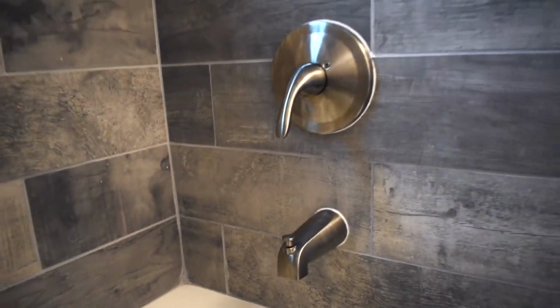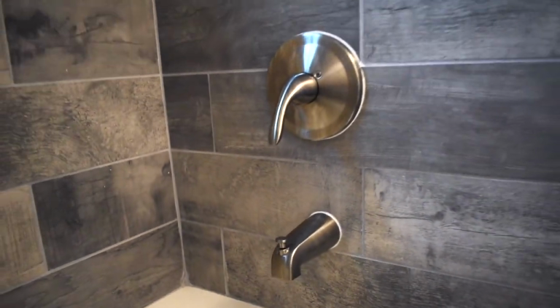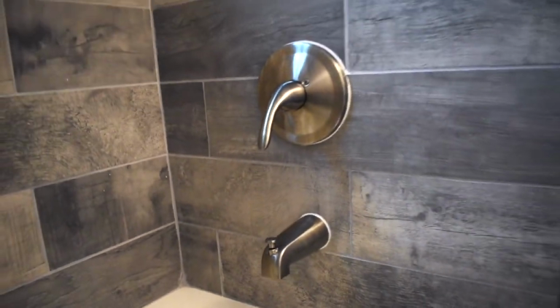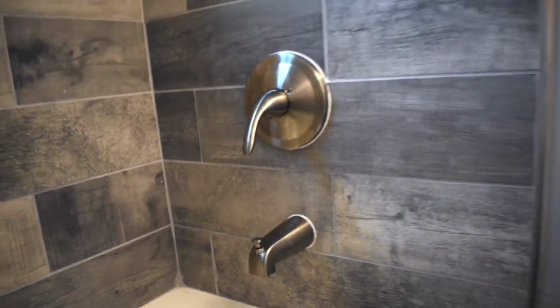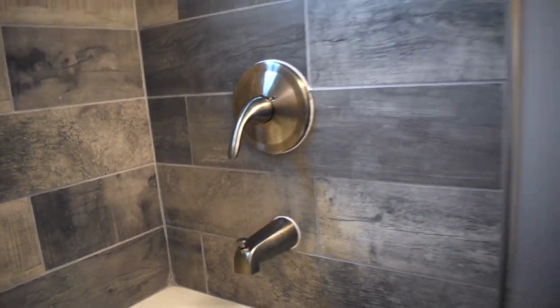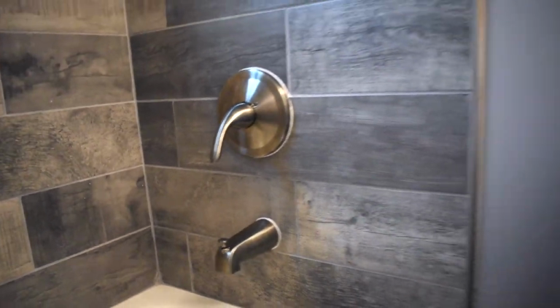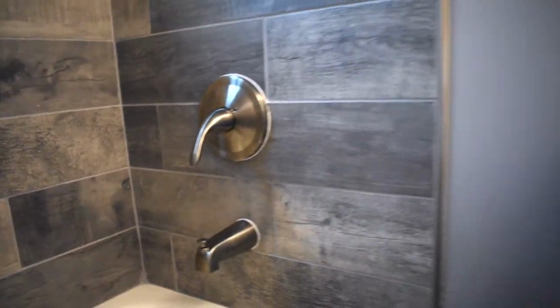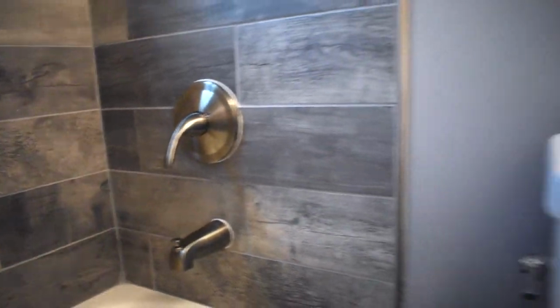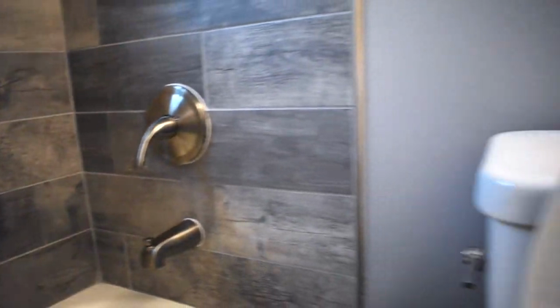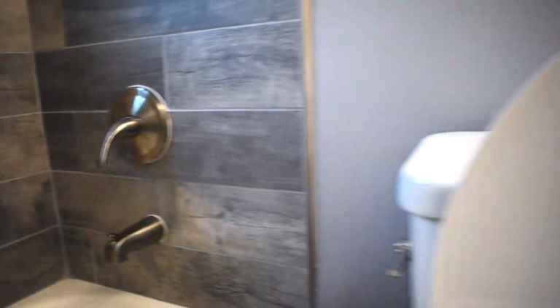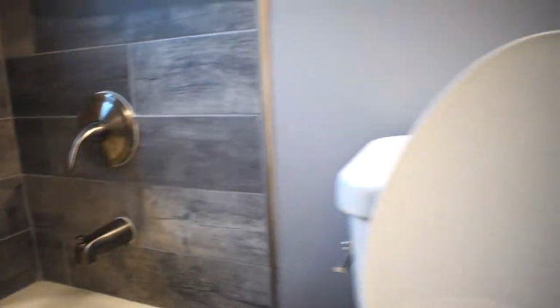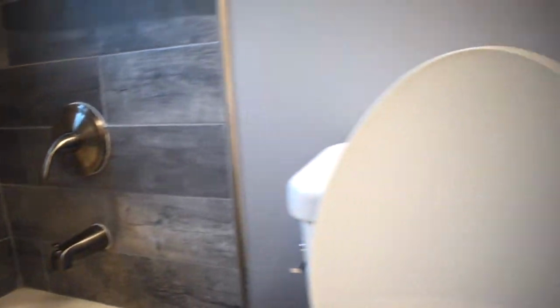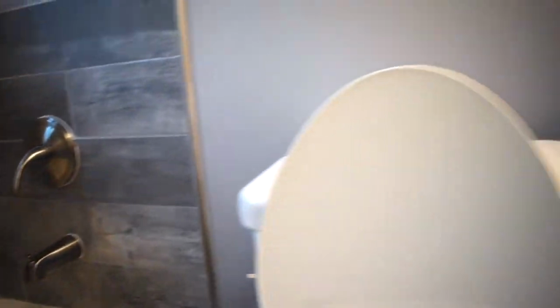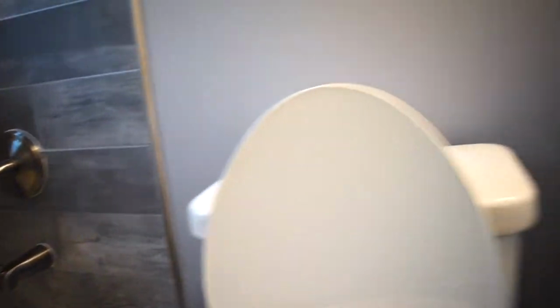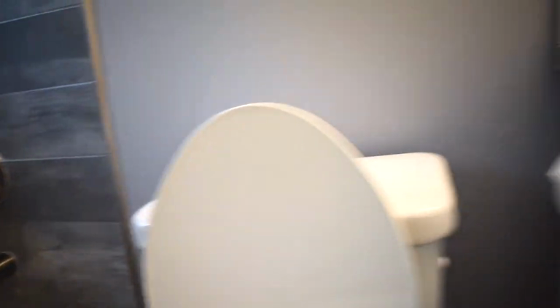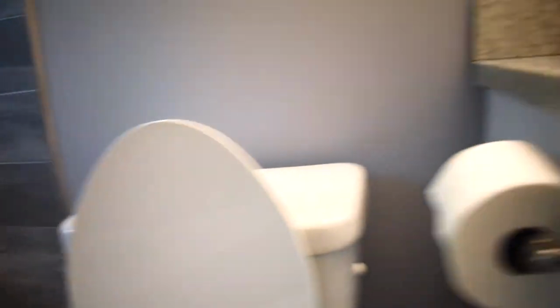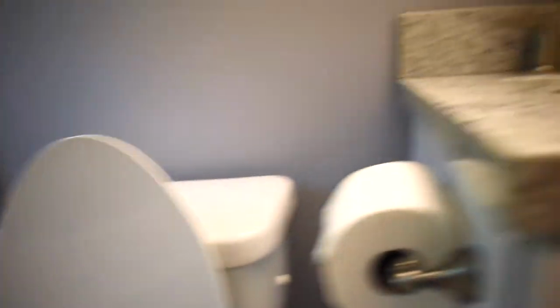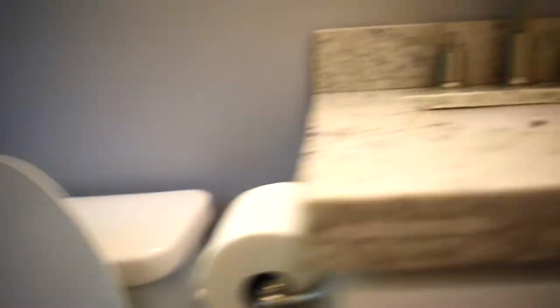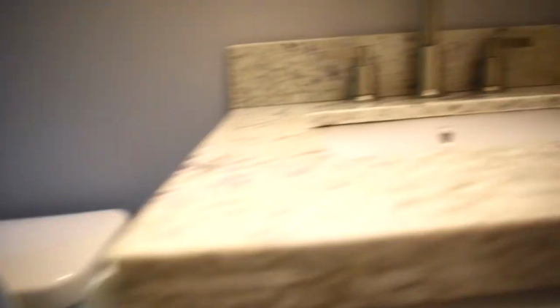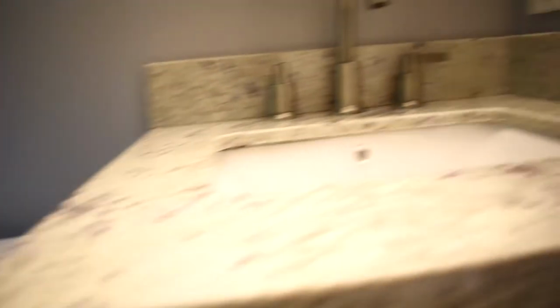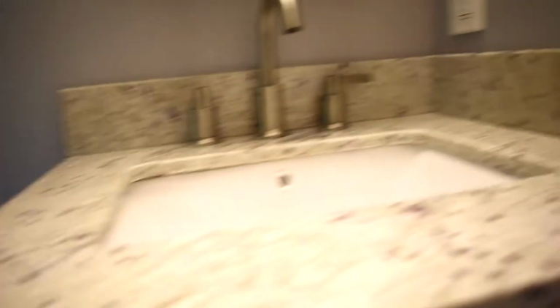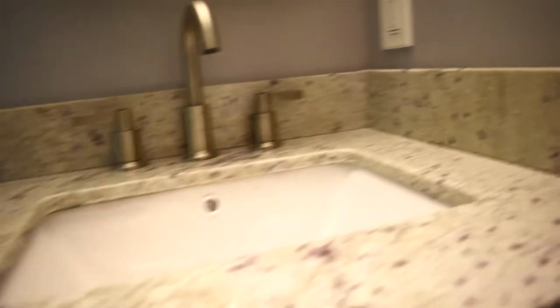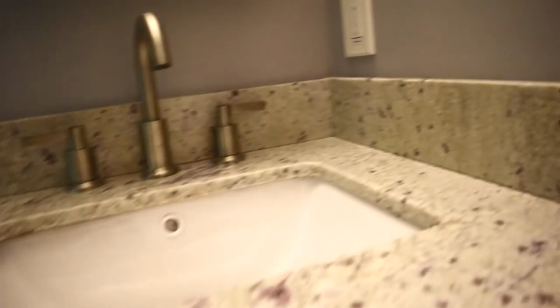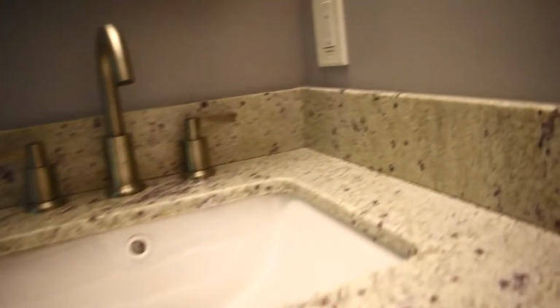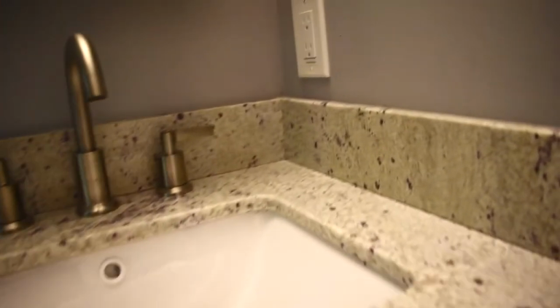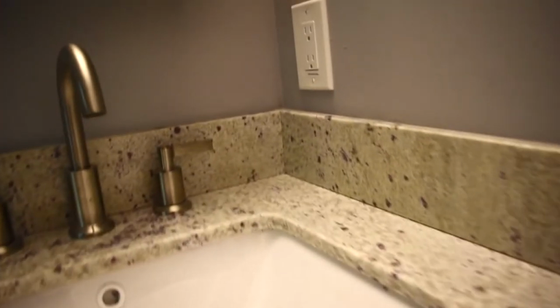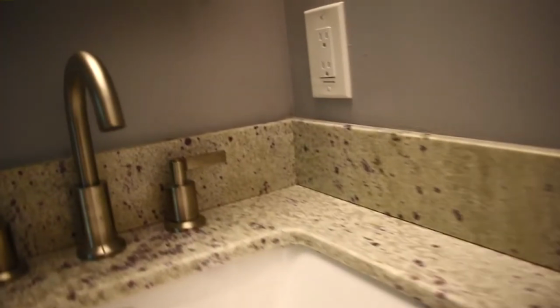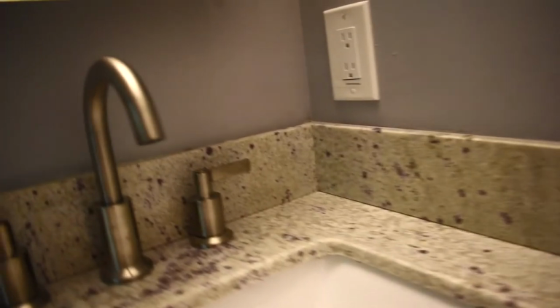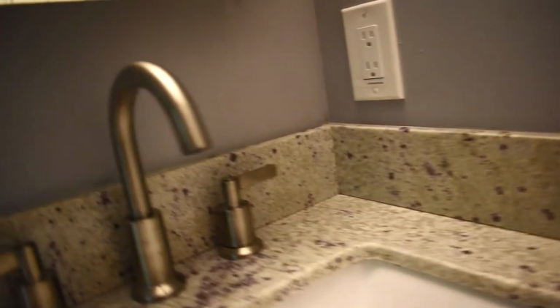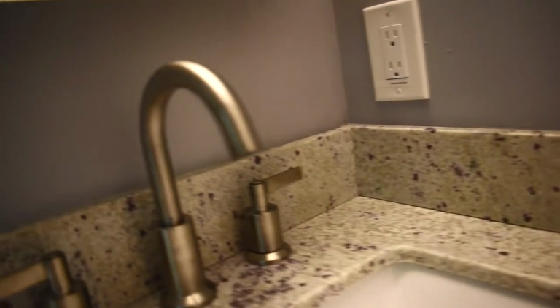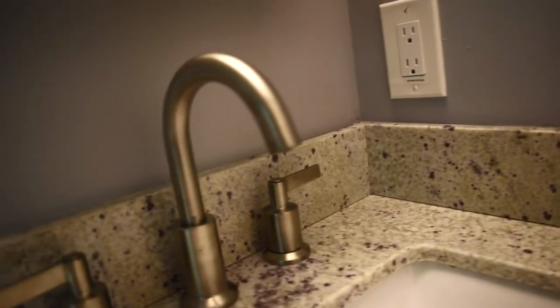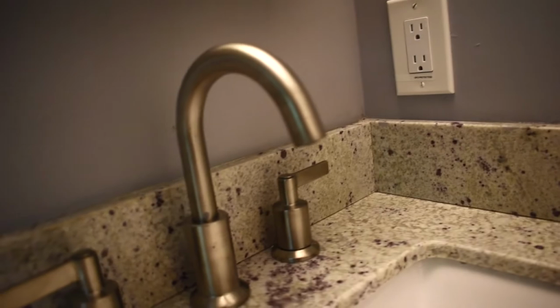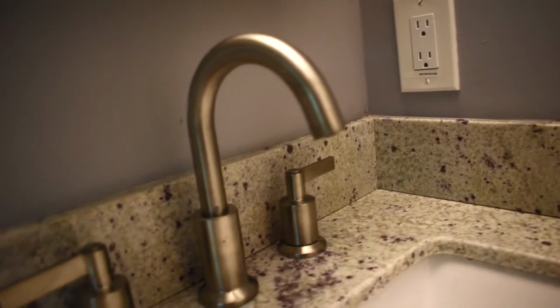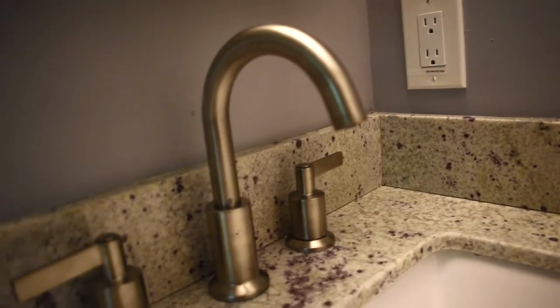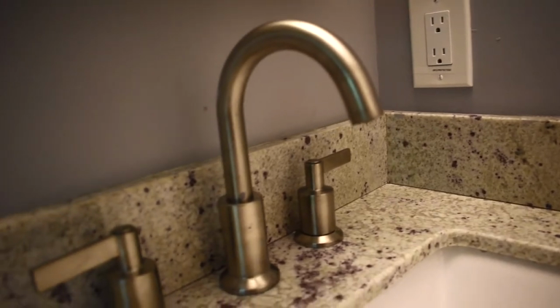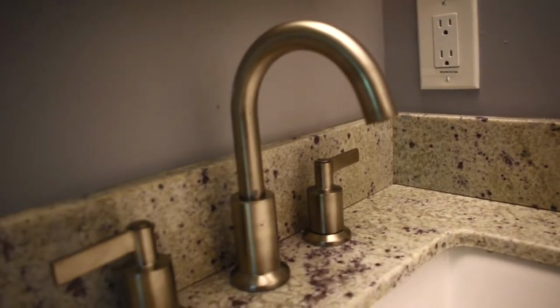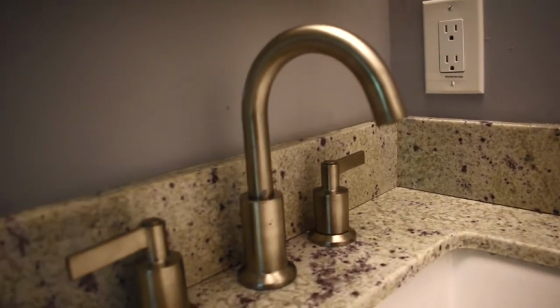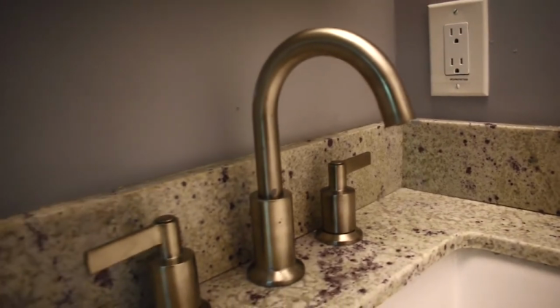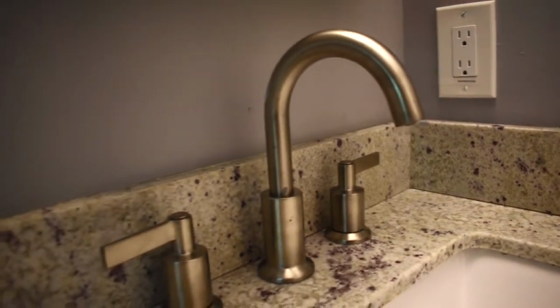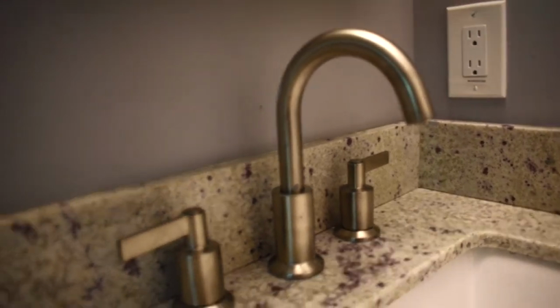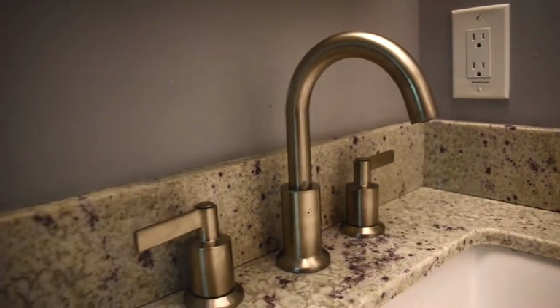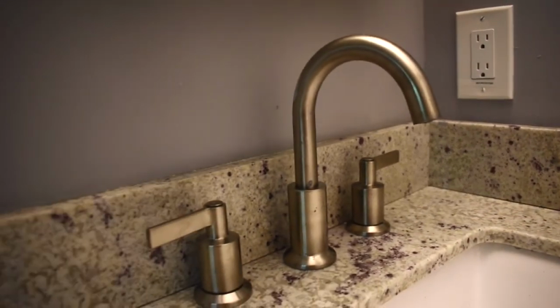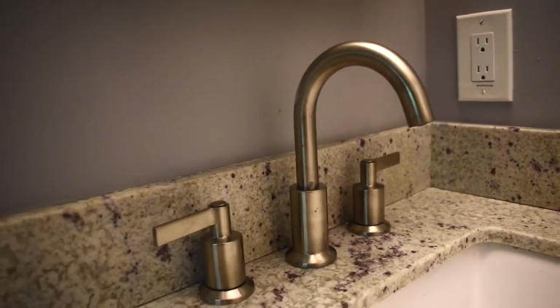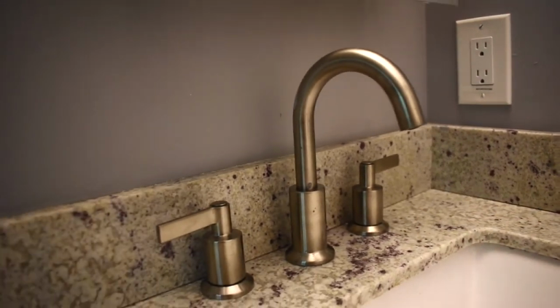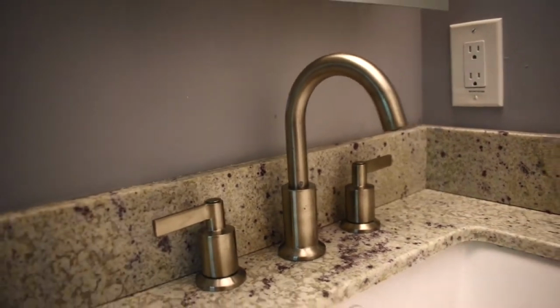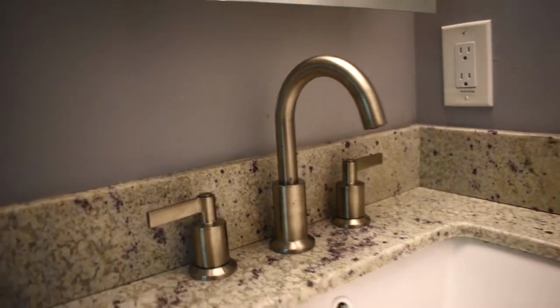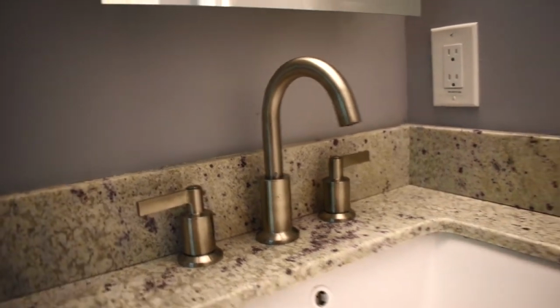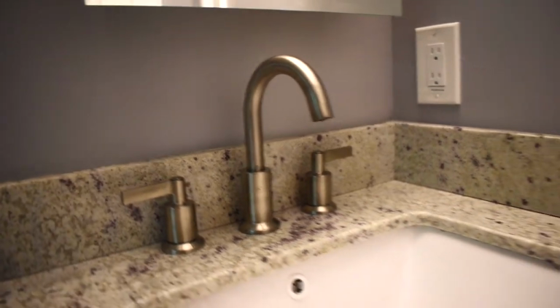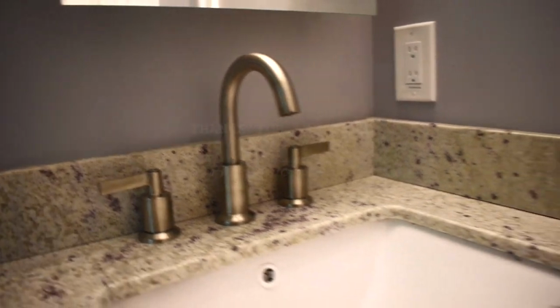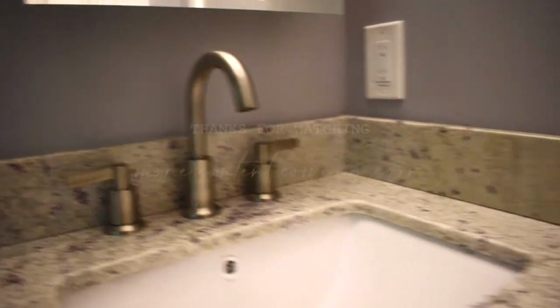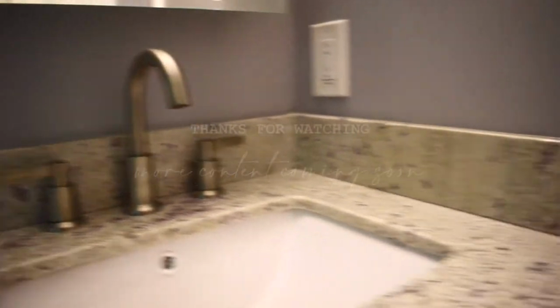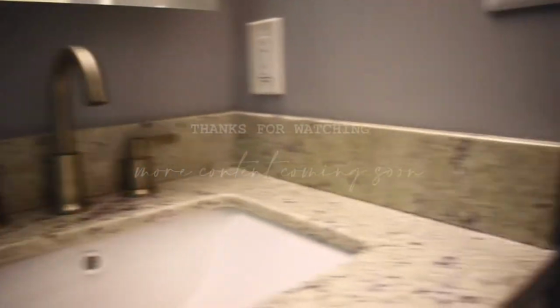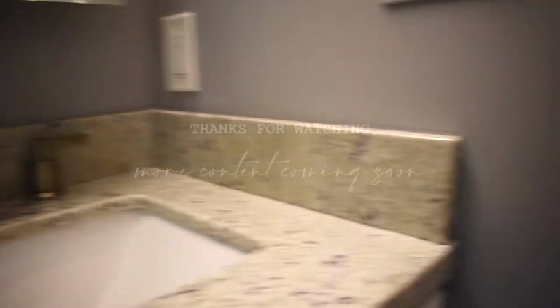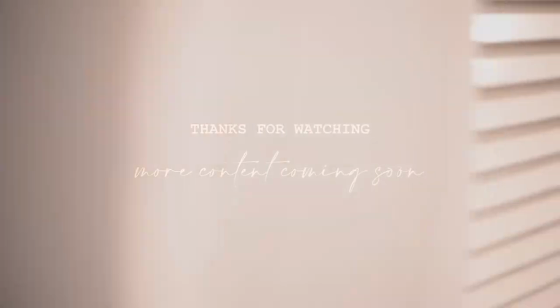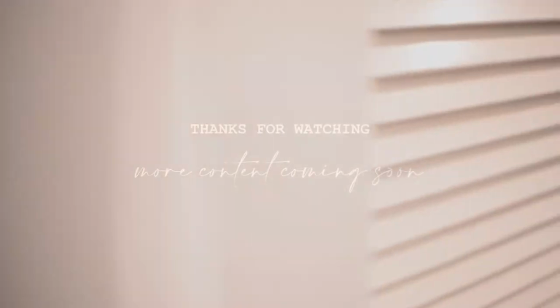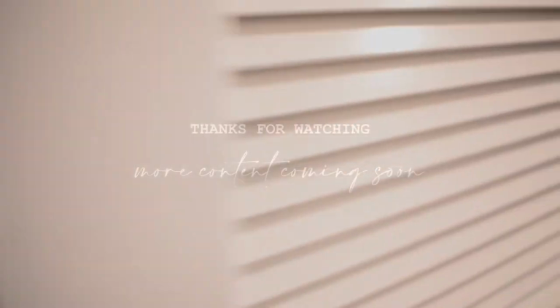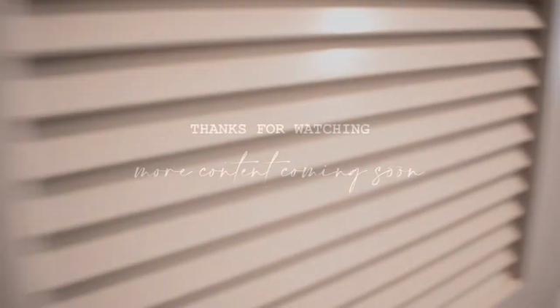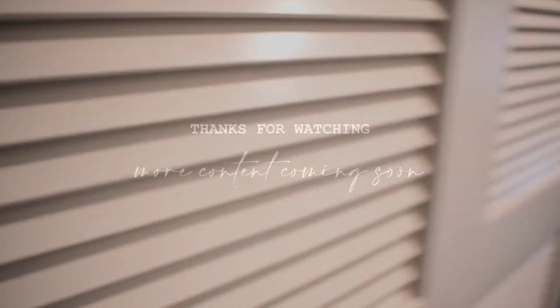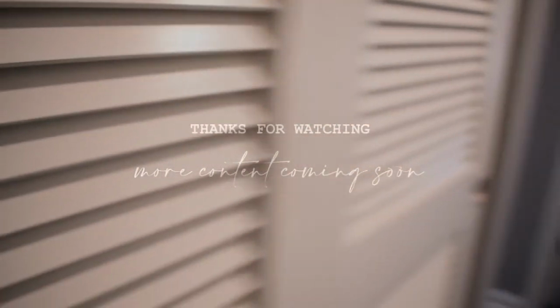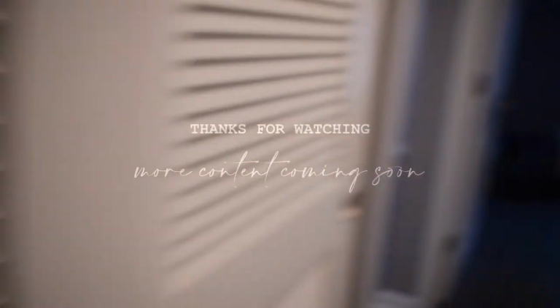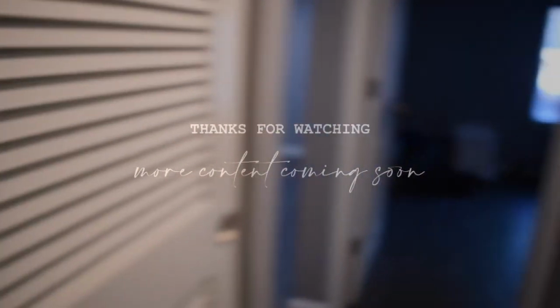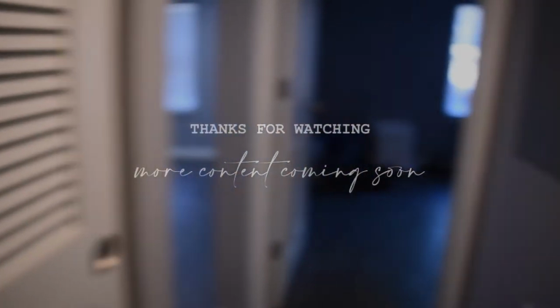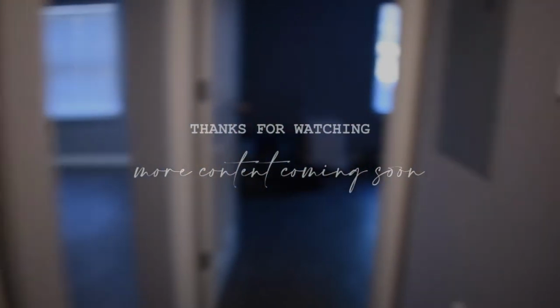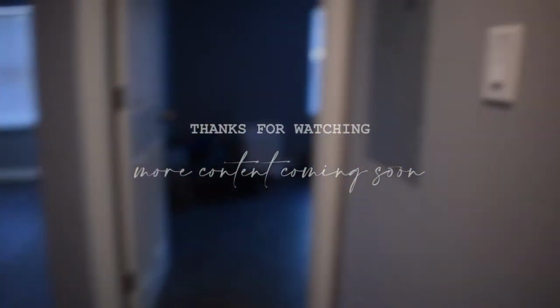Yeah, trying to give you a clear view of everything, and I guess that's it!